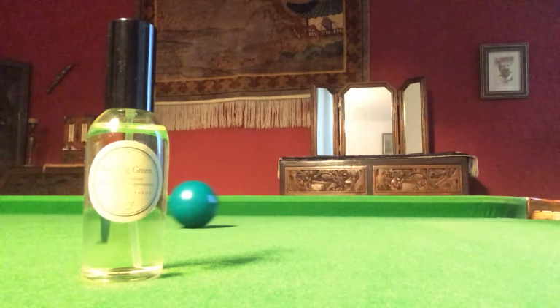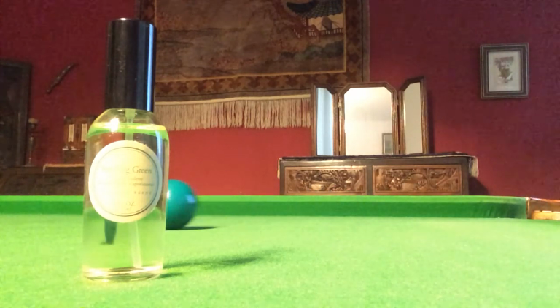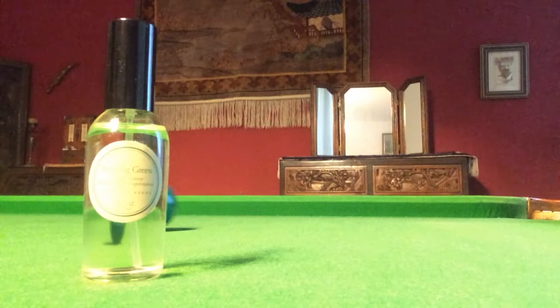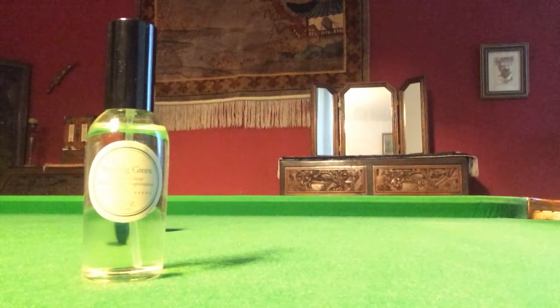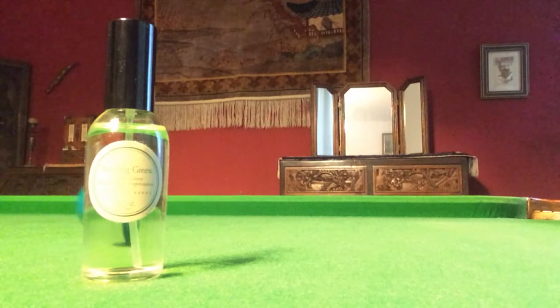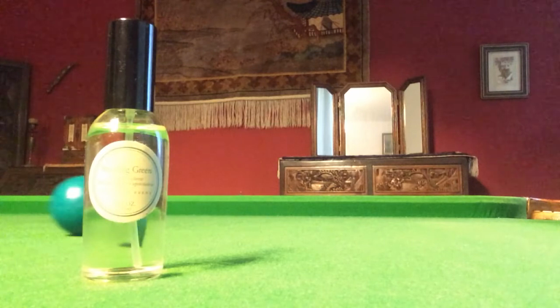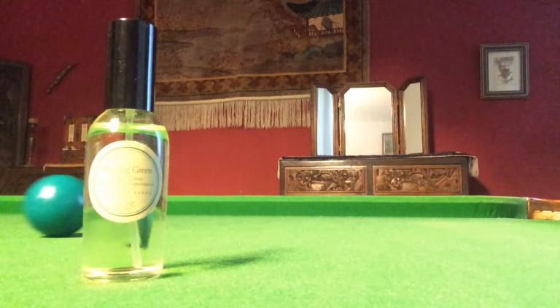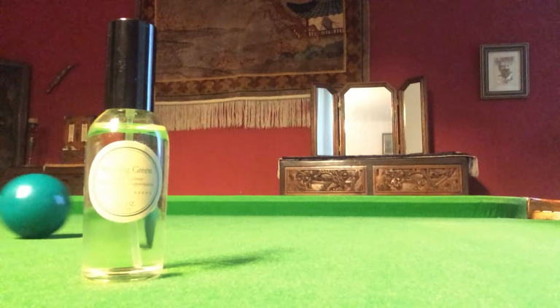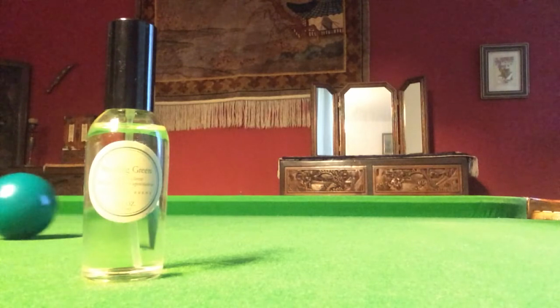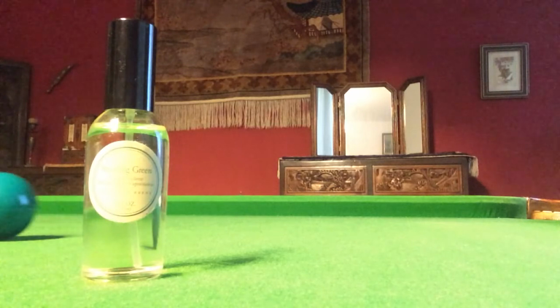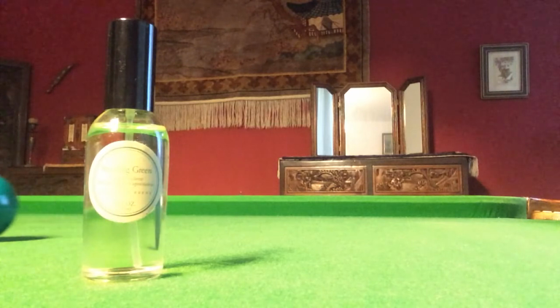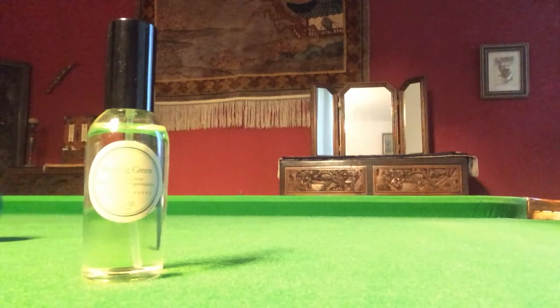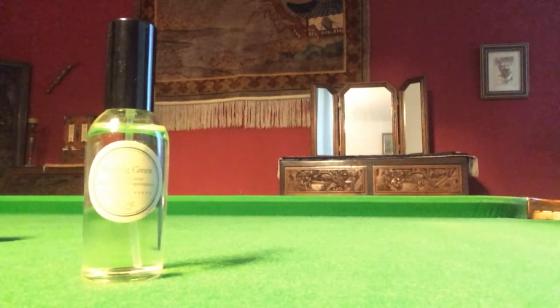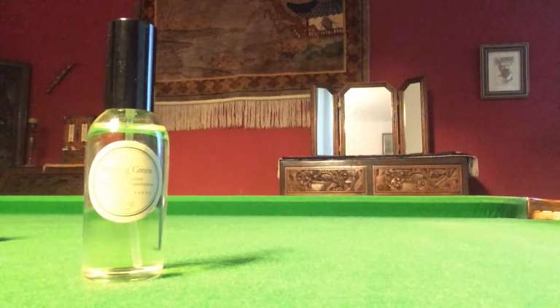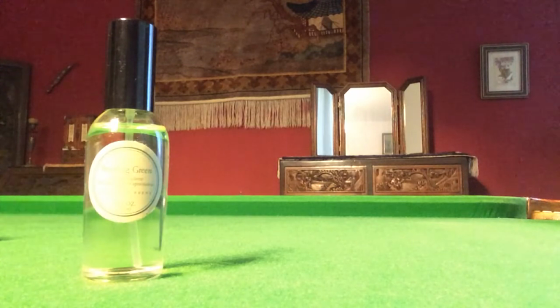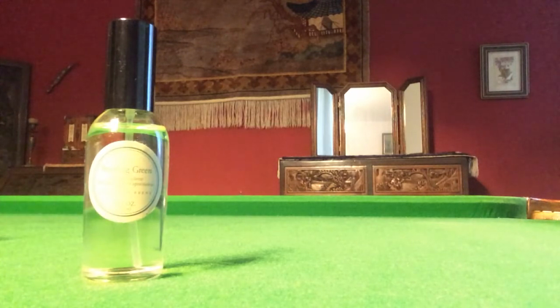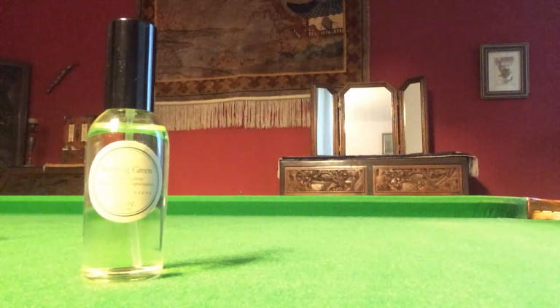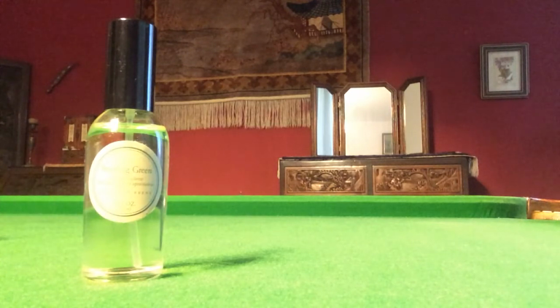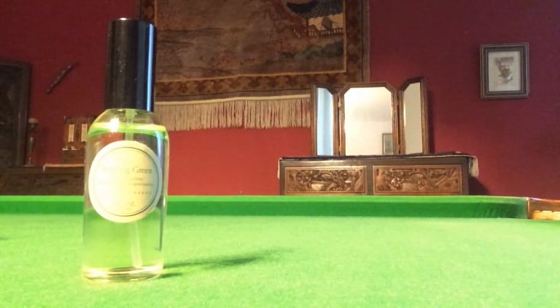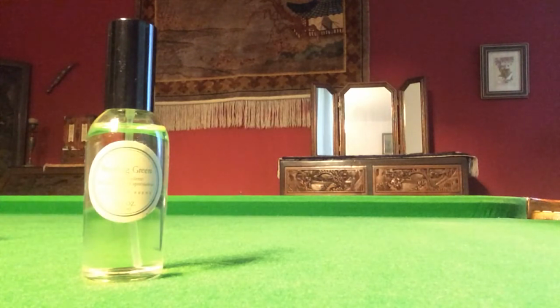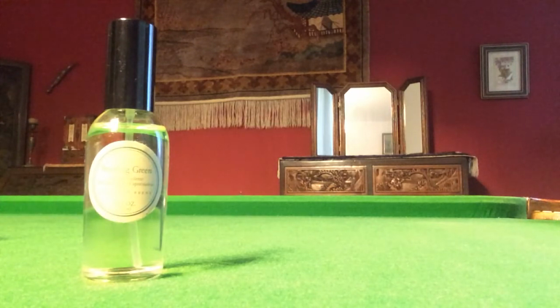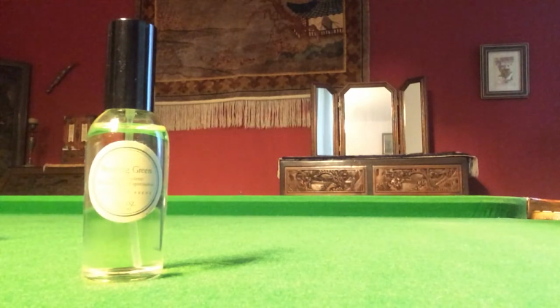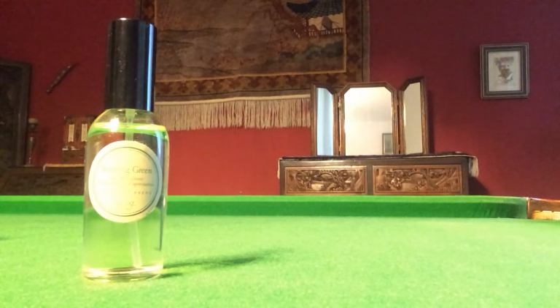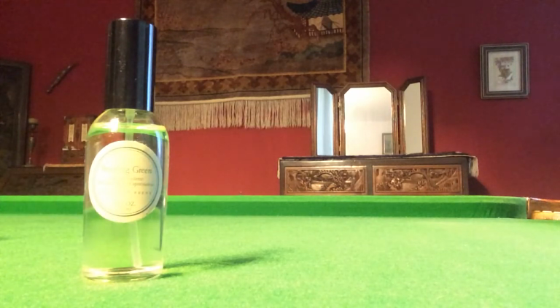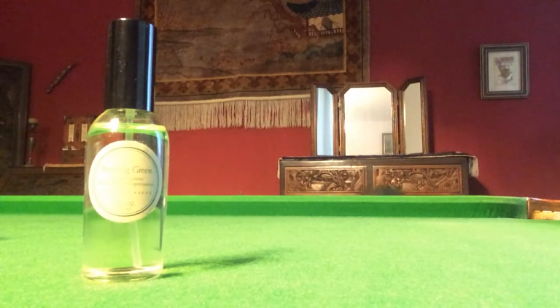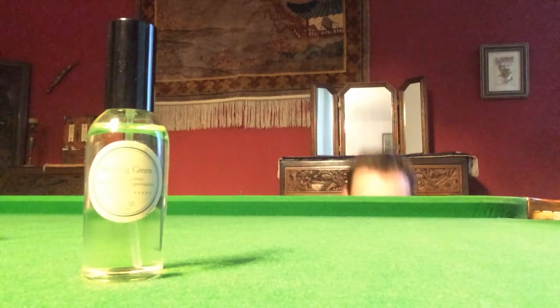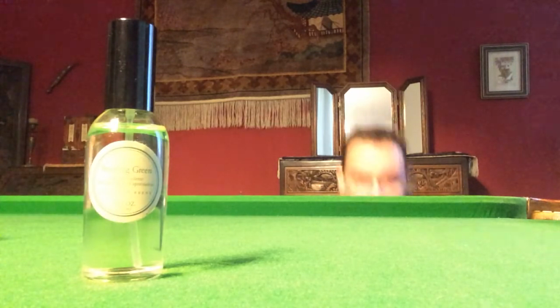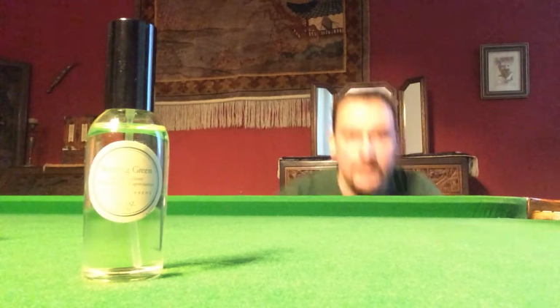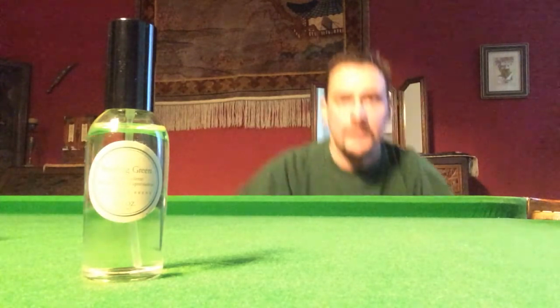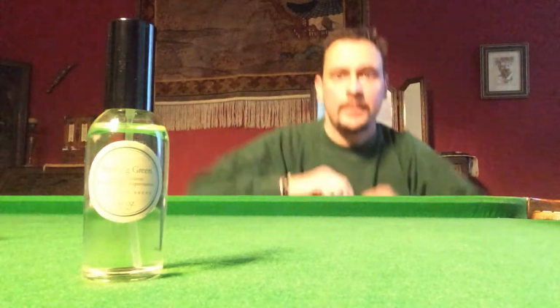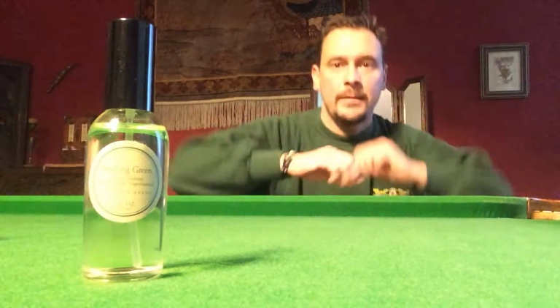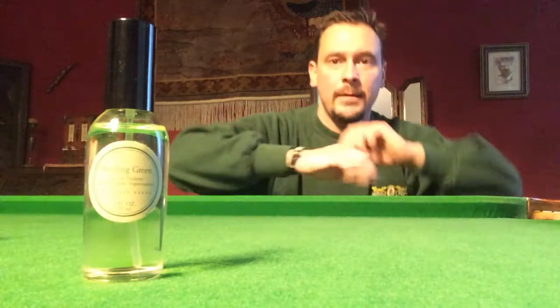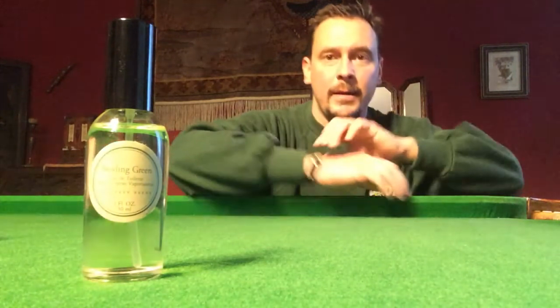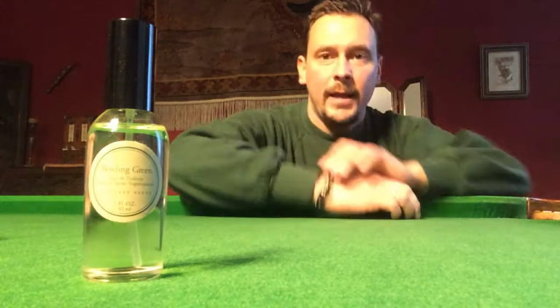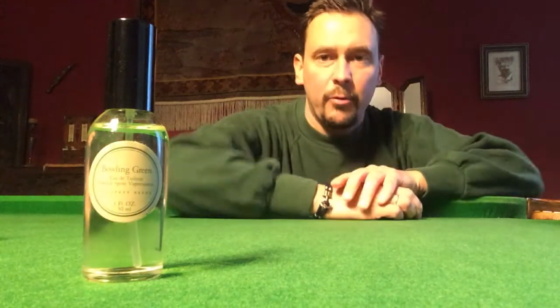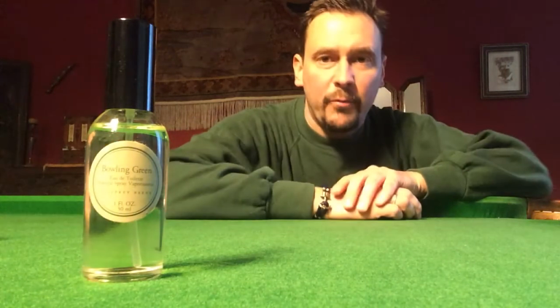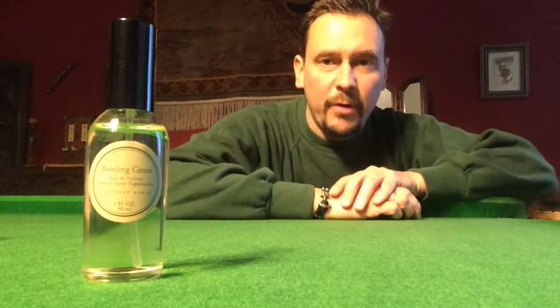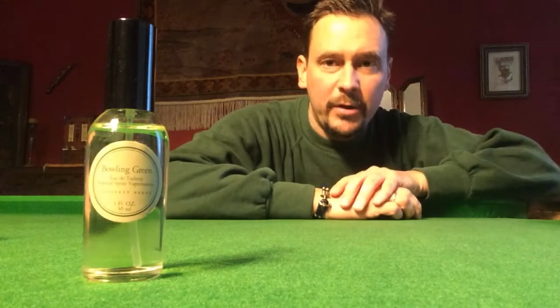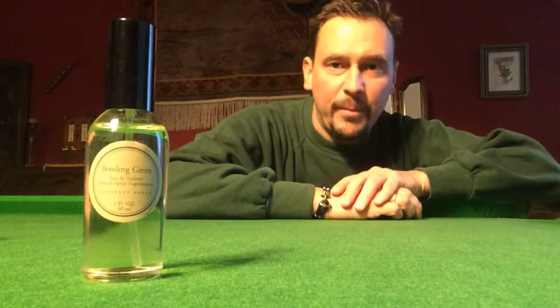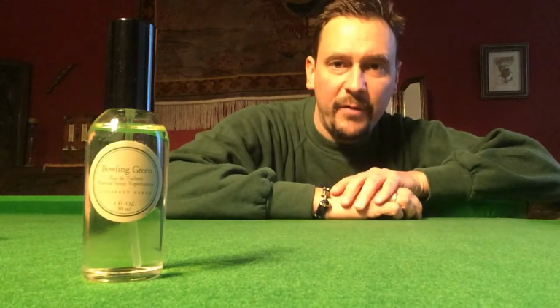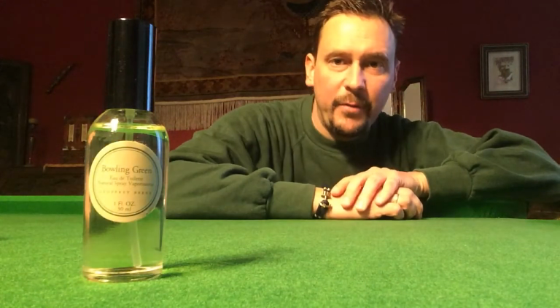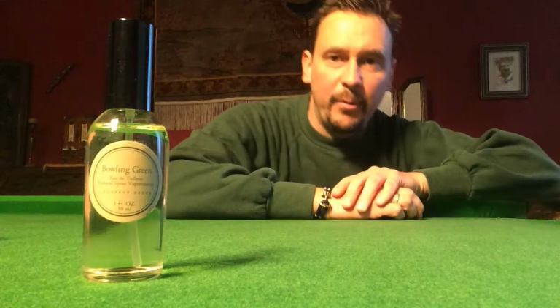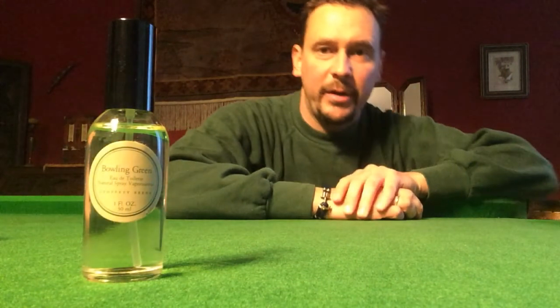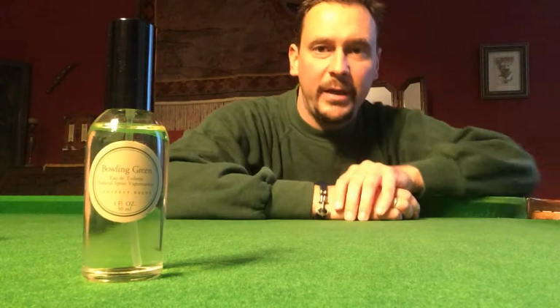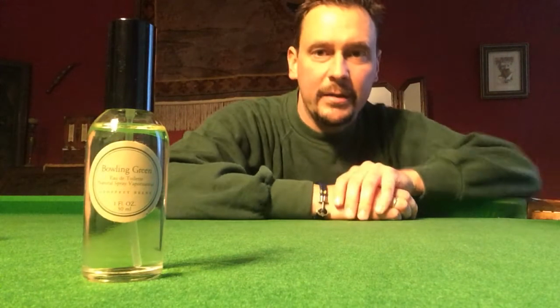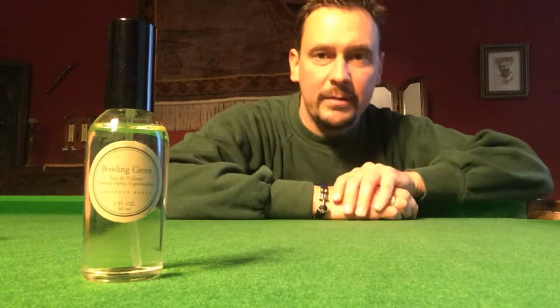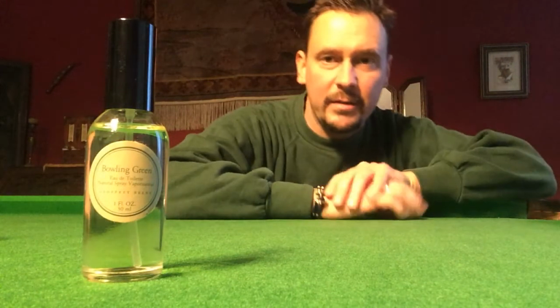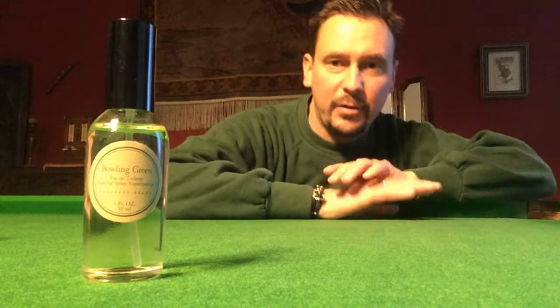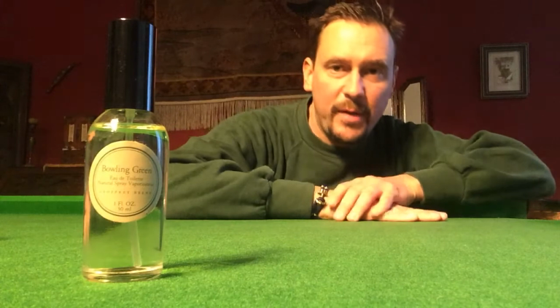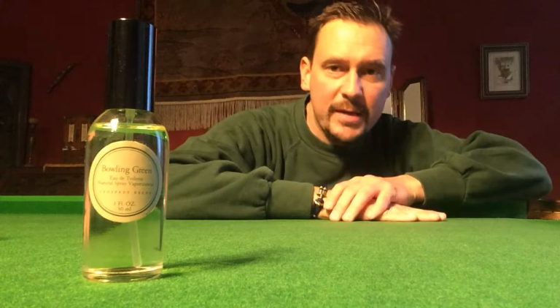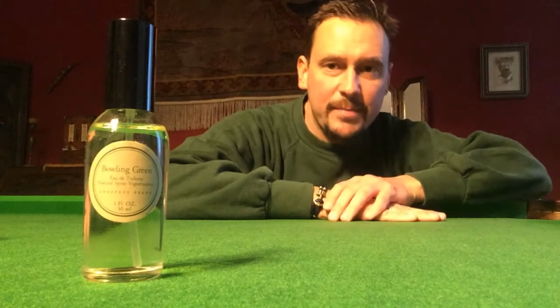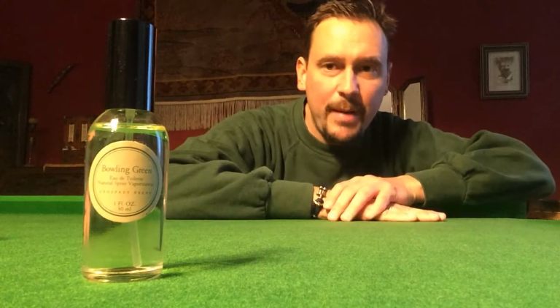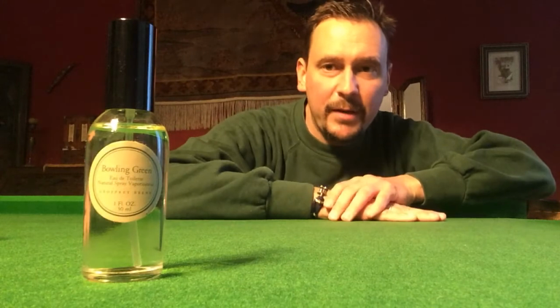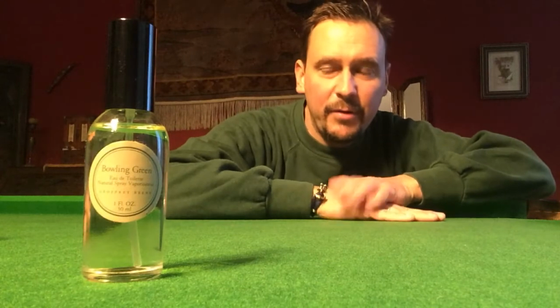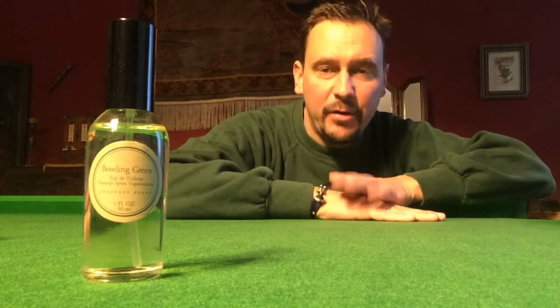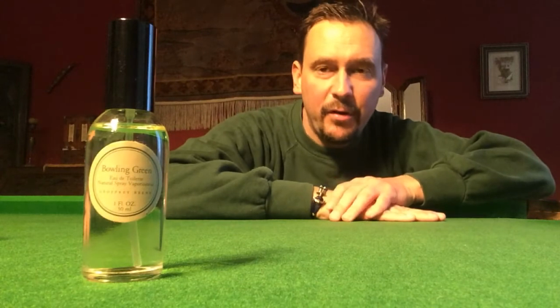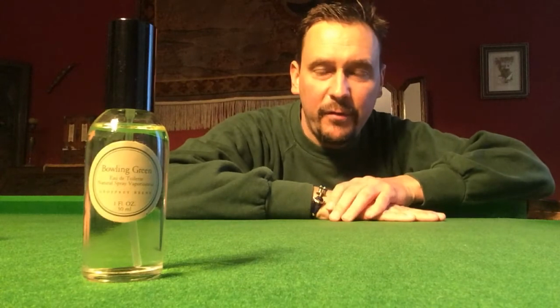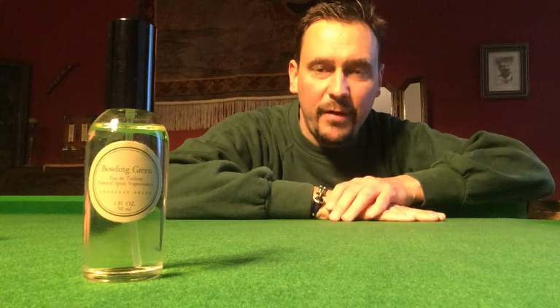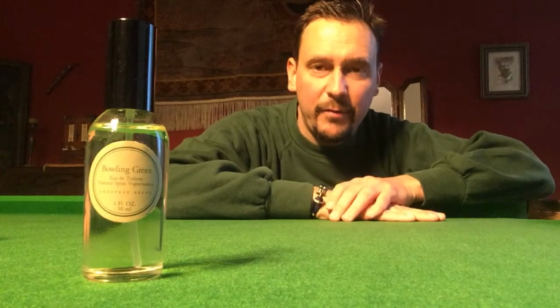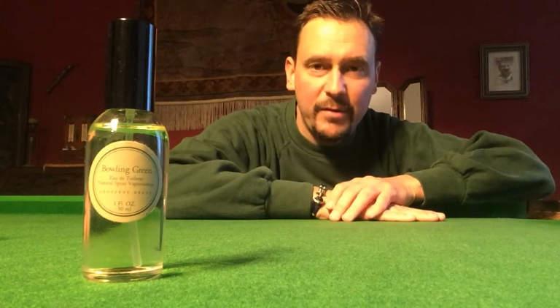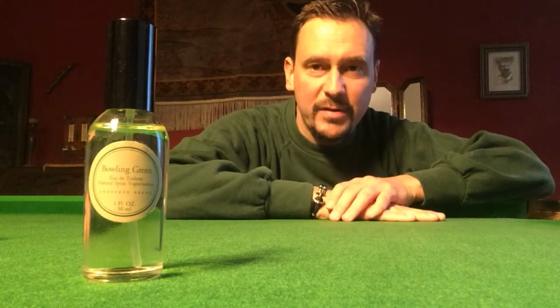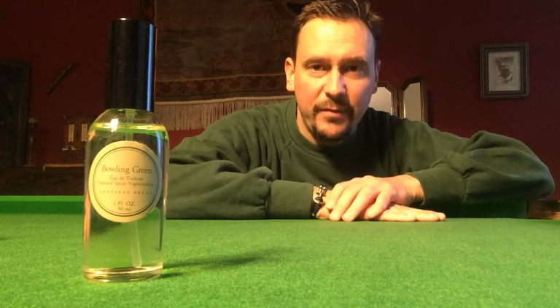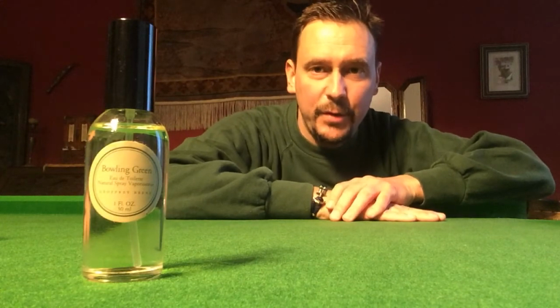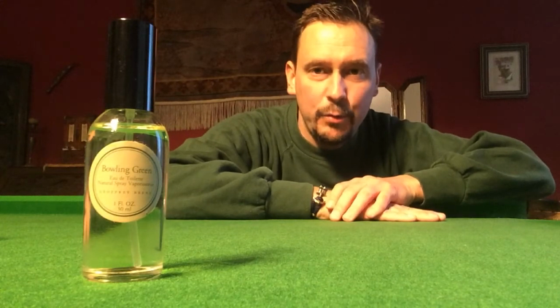Santa, the land of scent. Hello and welcome everybody. Chris back with another fragrance review.